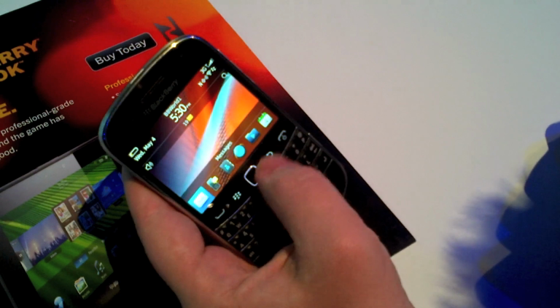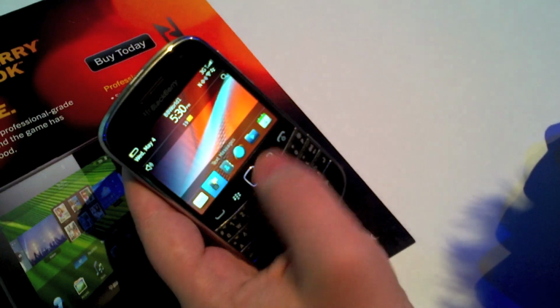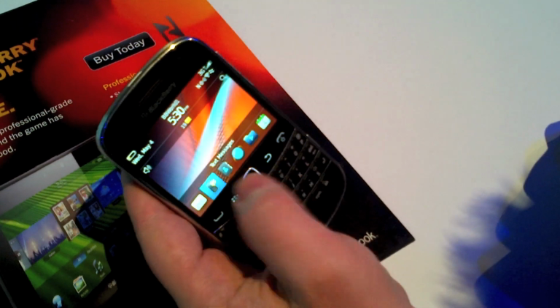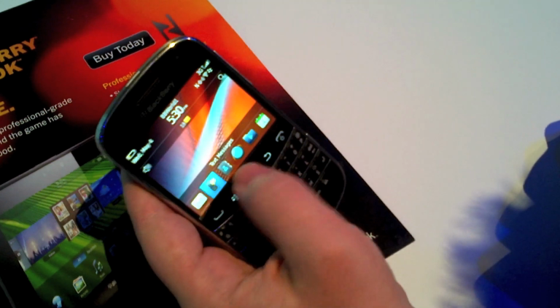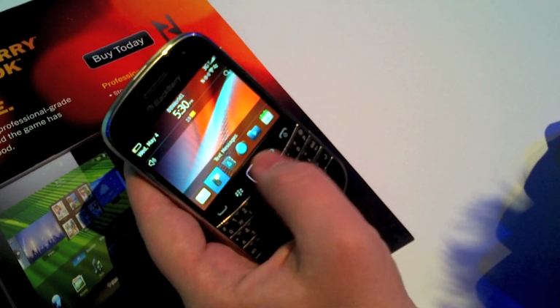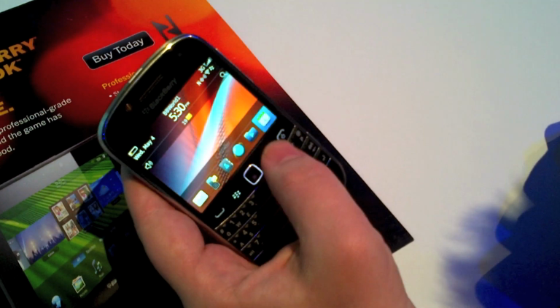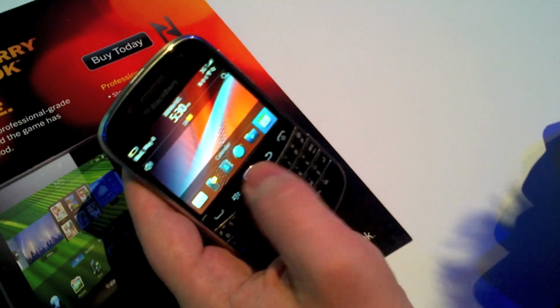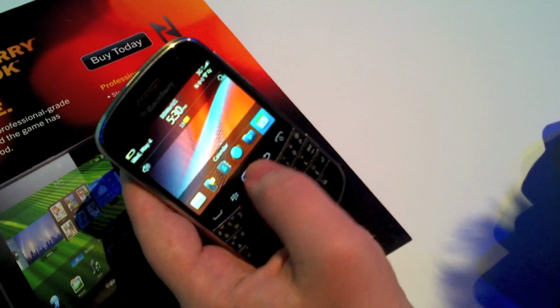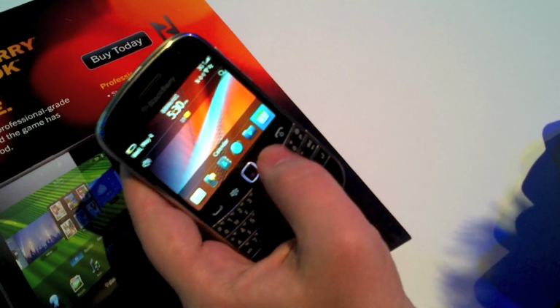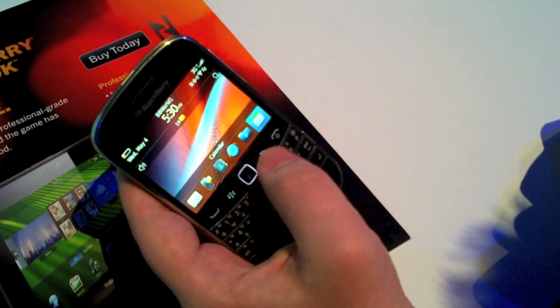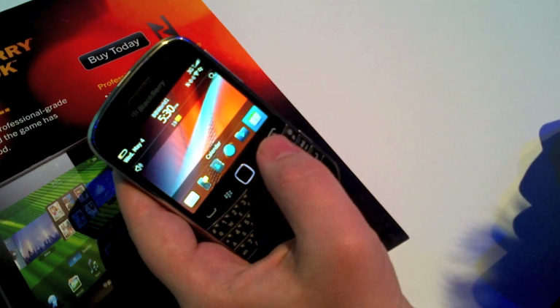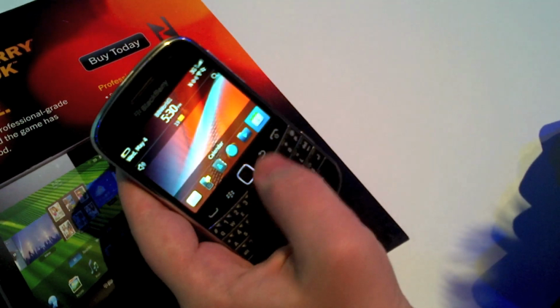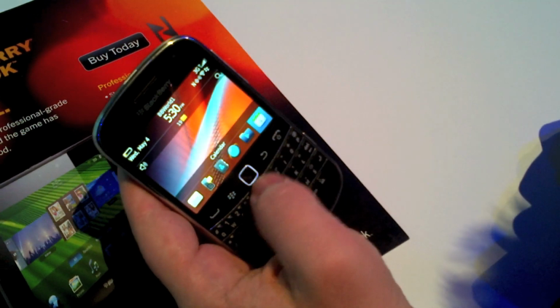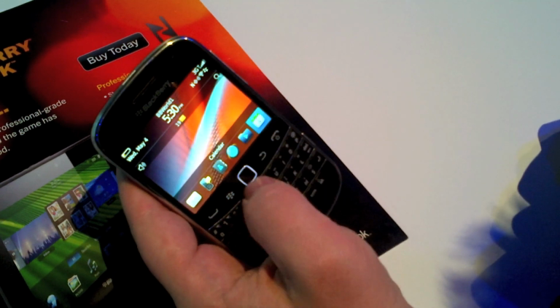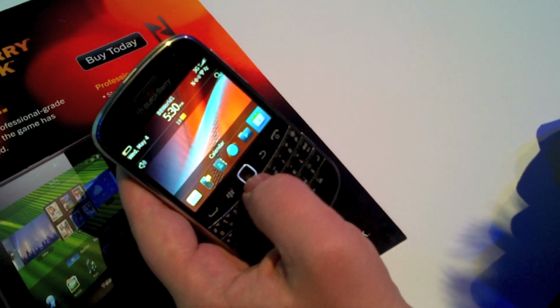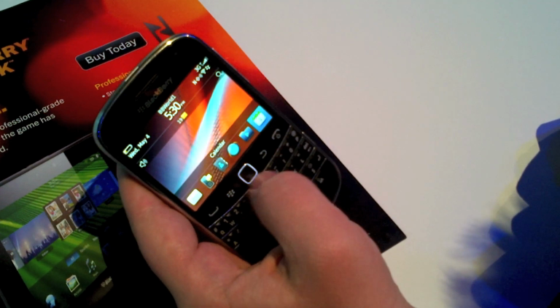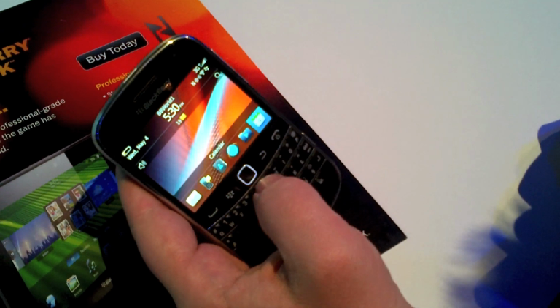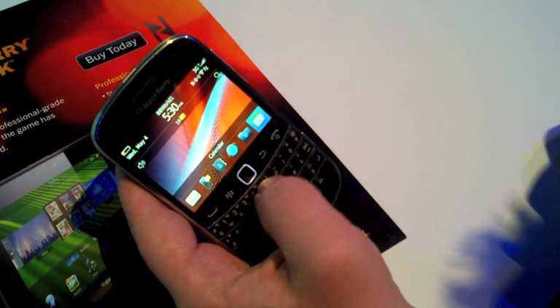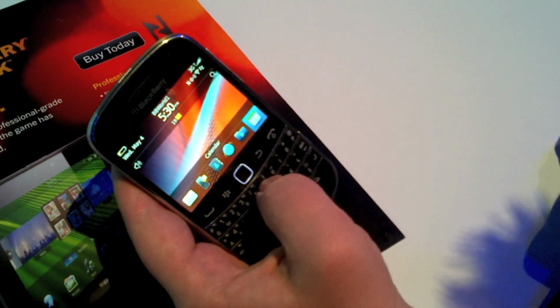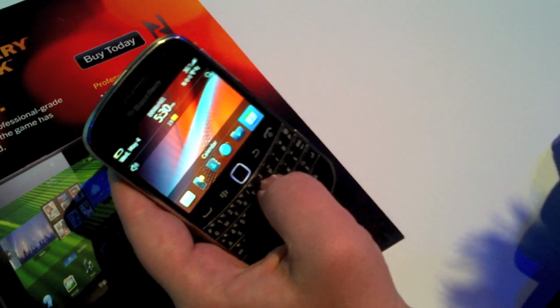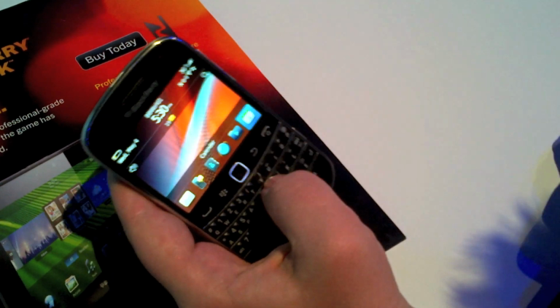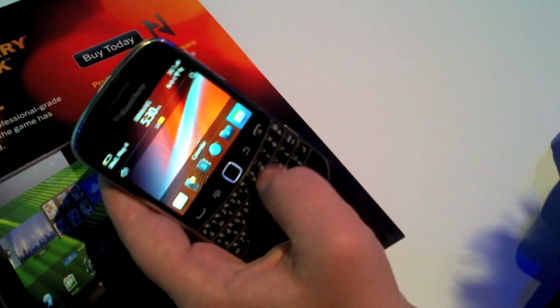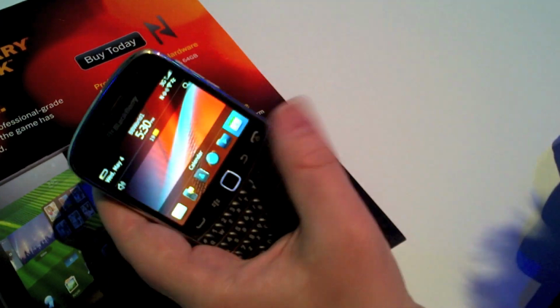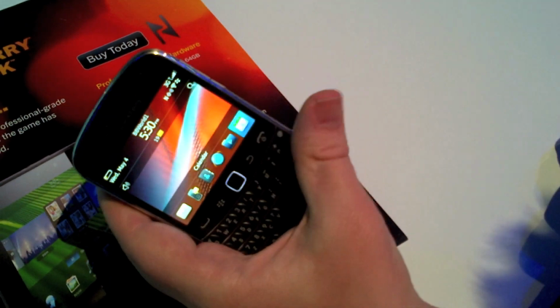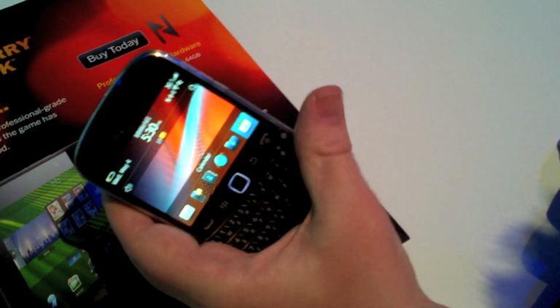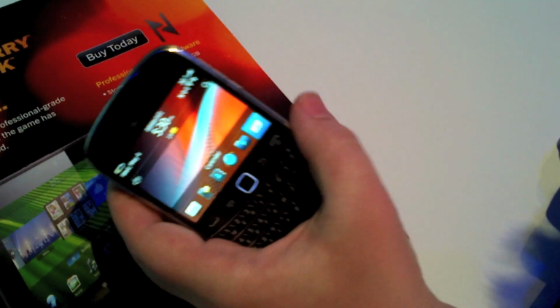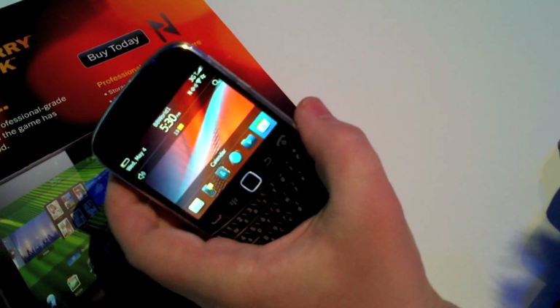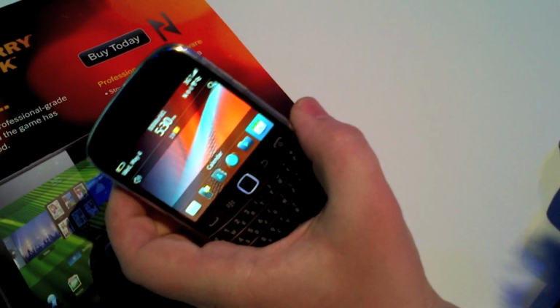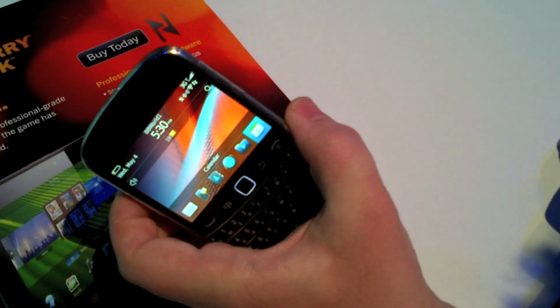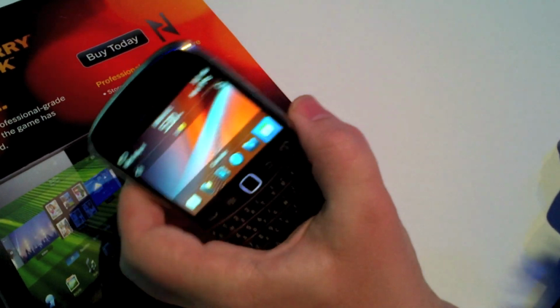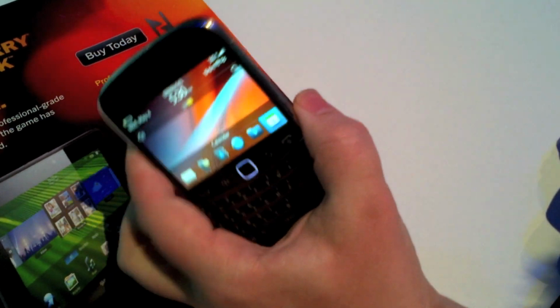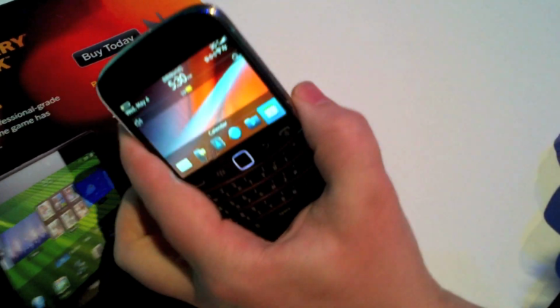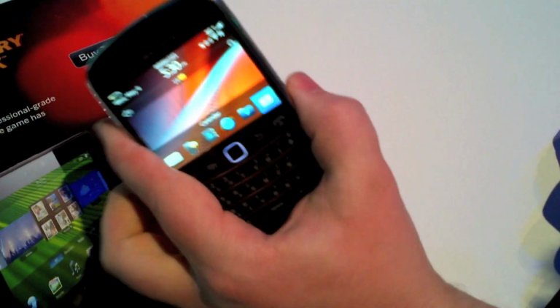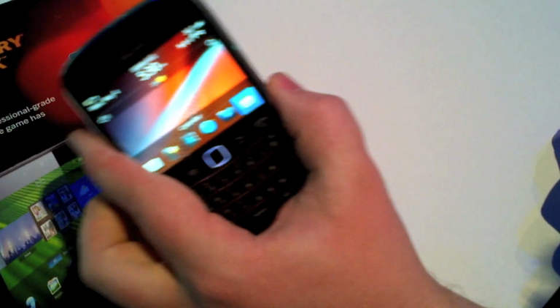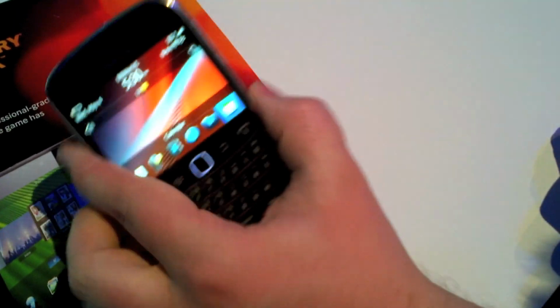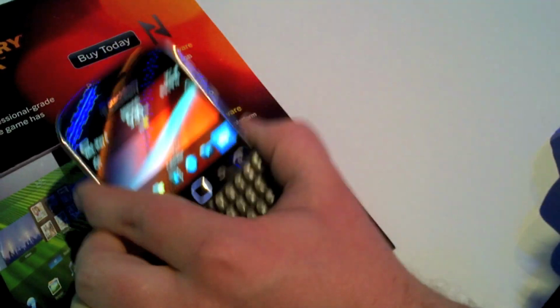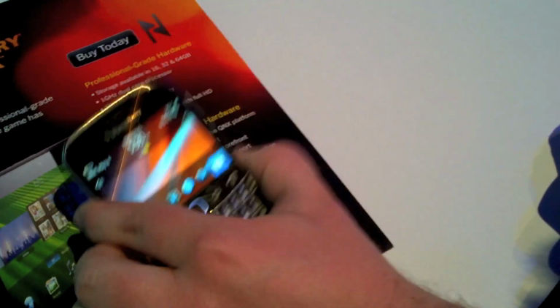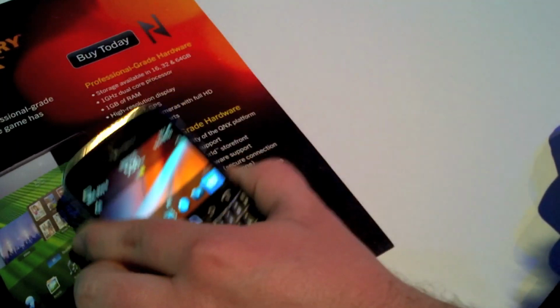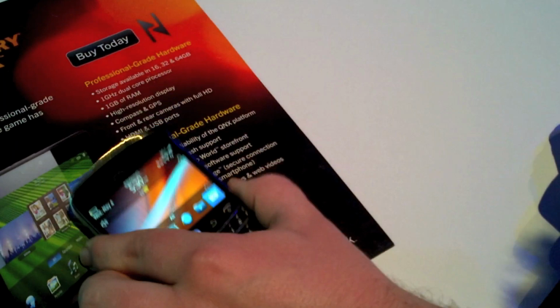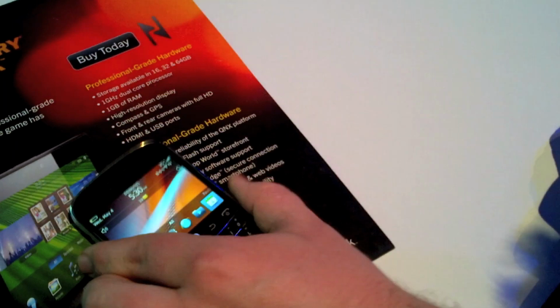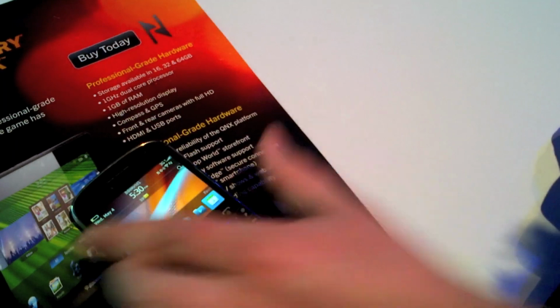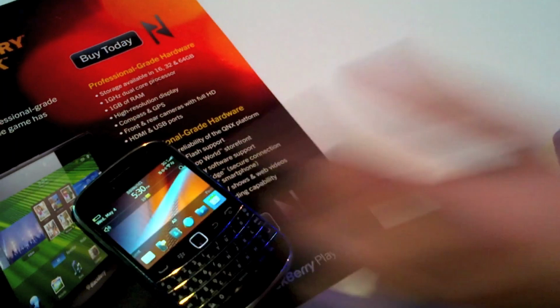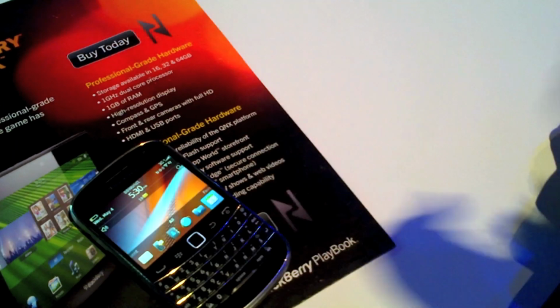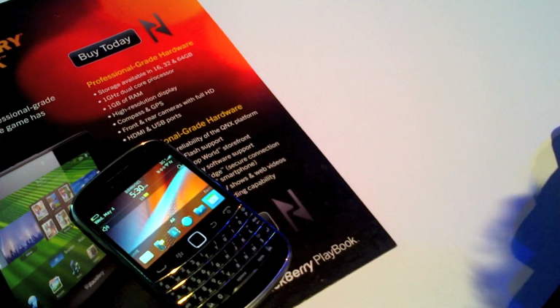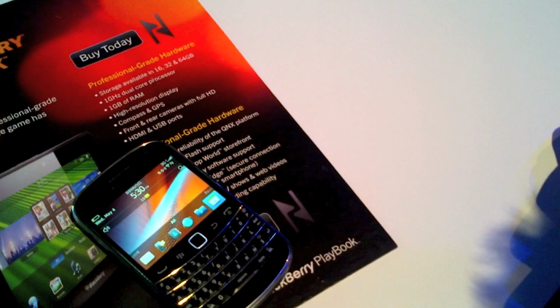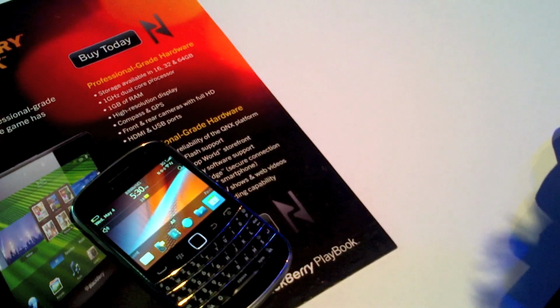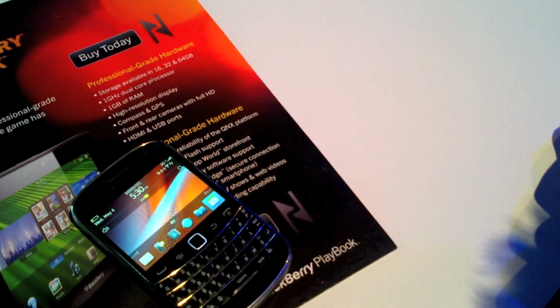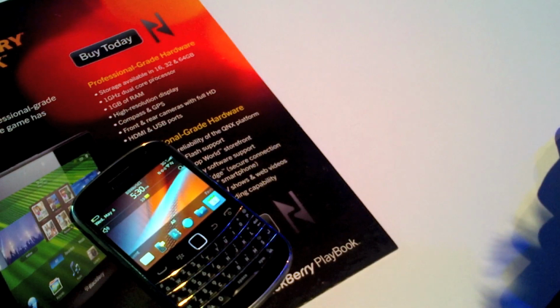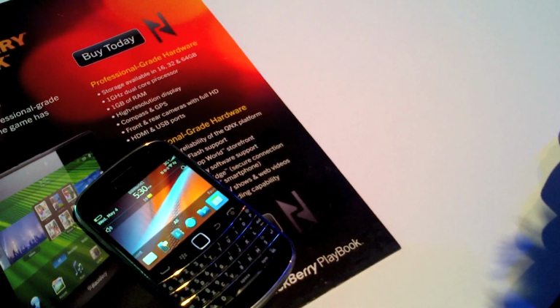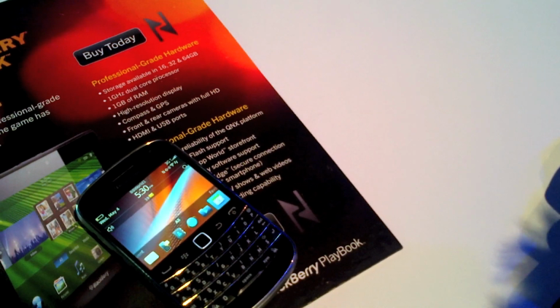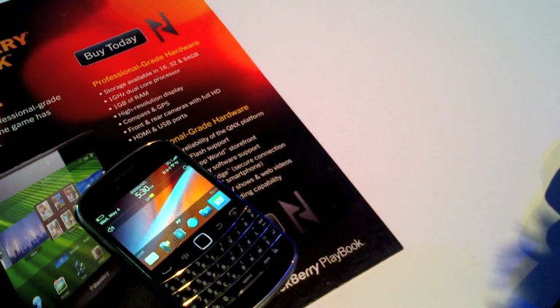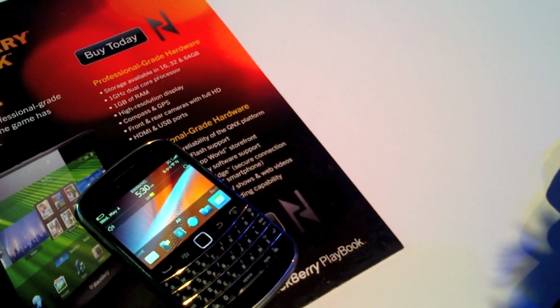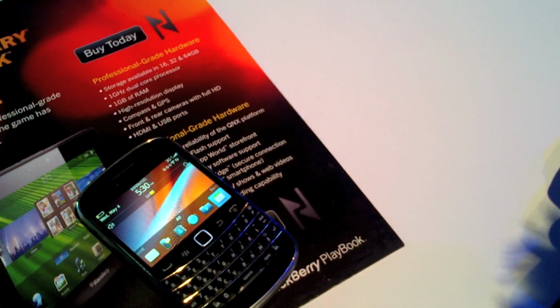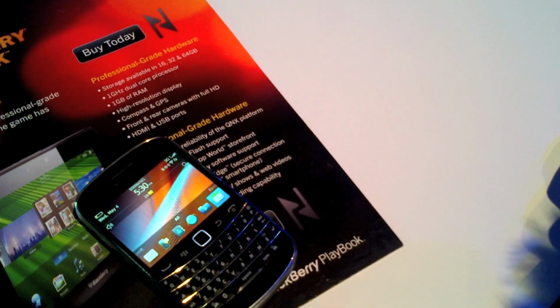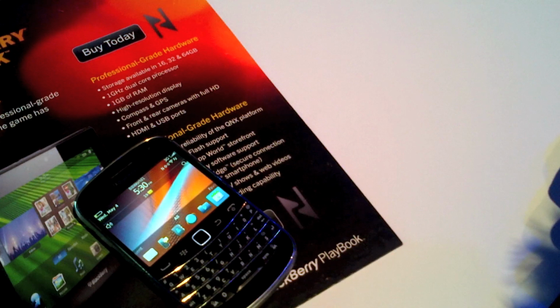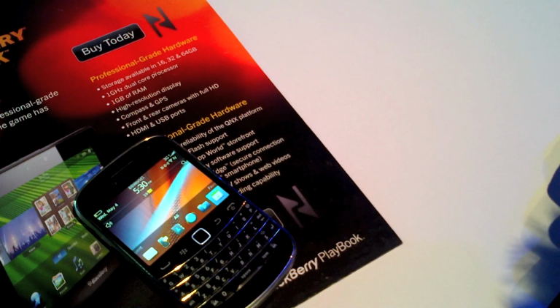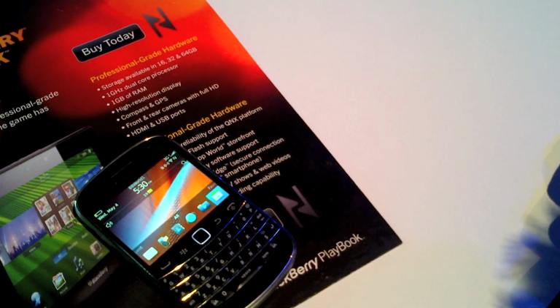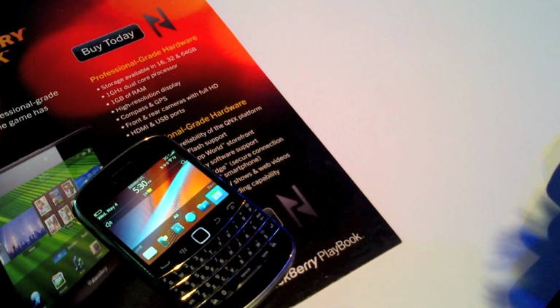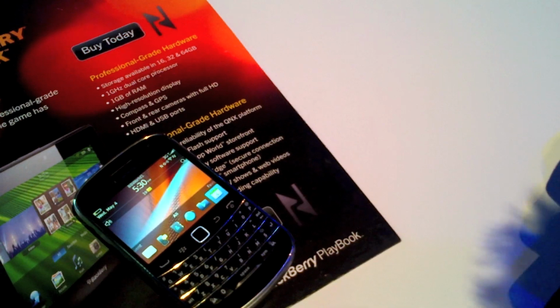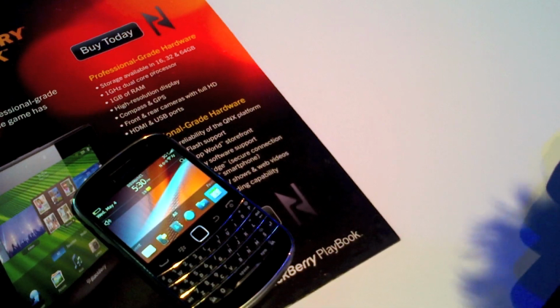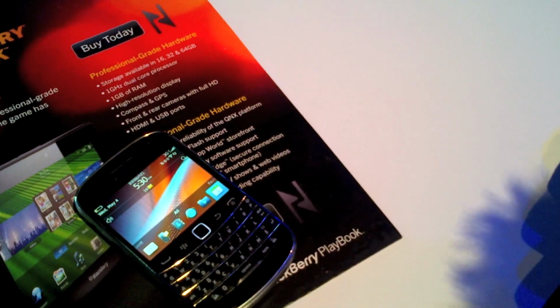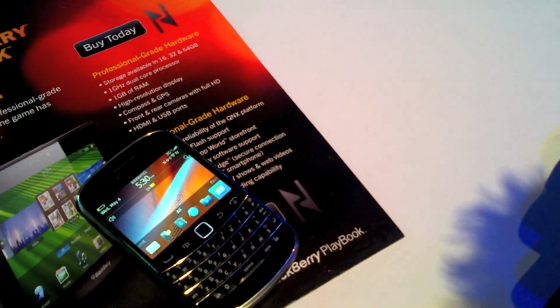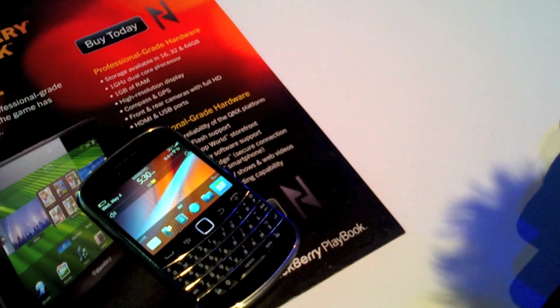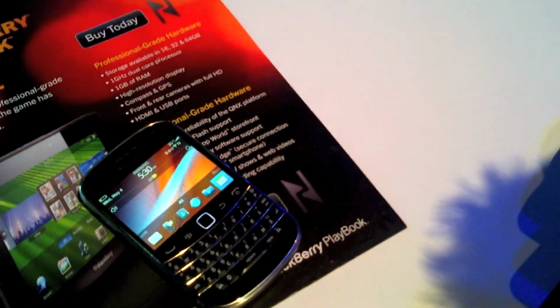That's everything for the BlackBerry Bold 9900. Hopefully you guys will be able to pick one up soon. This is at berryfix.com.